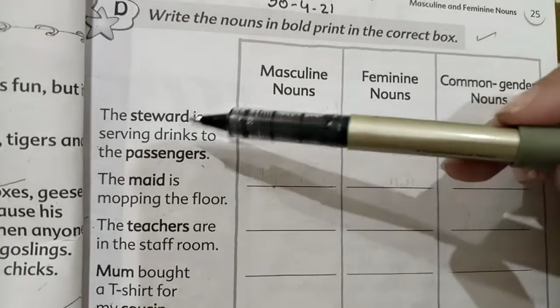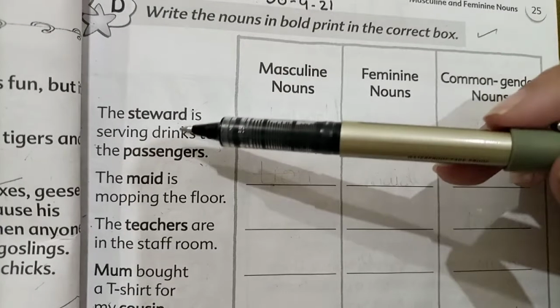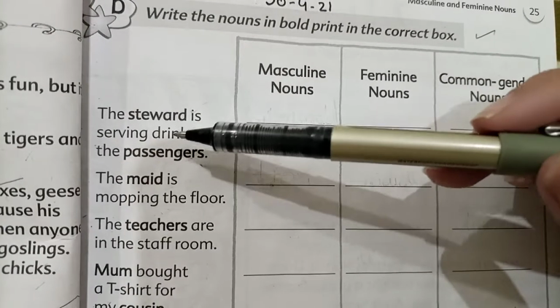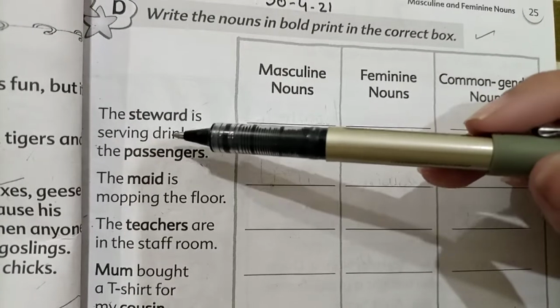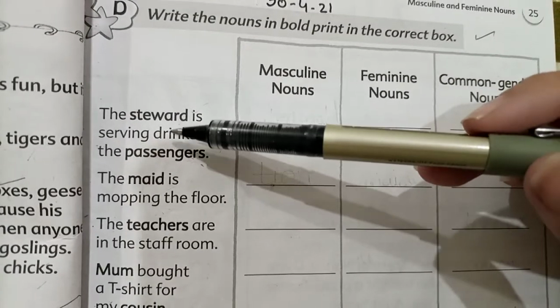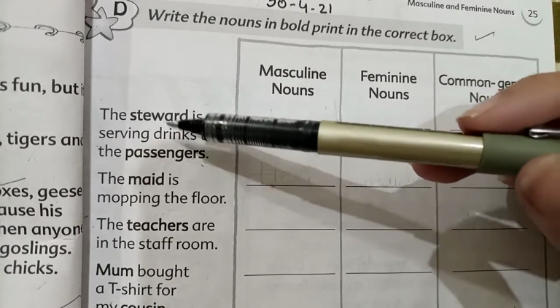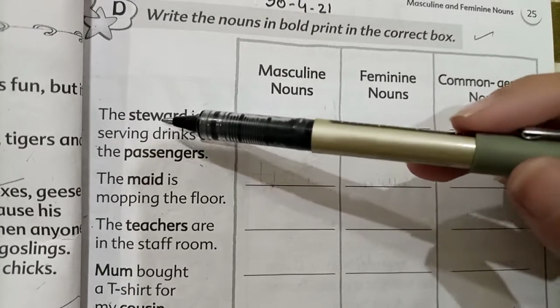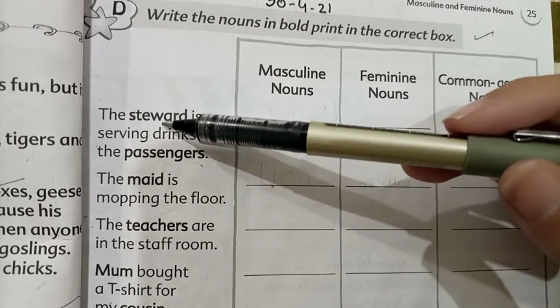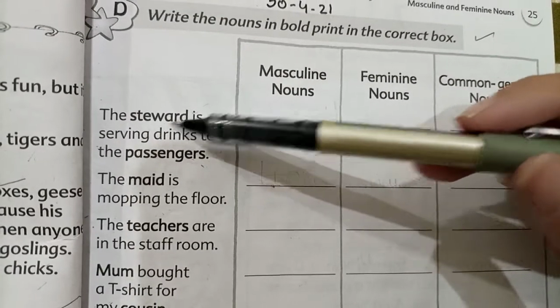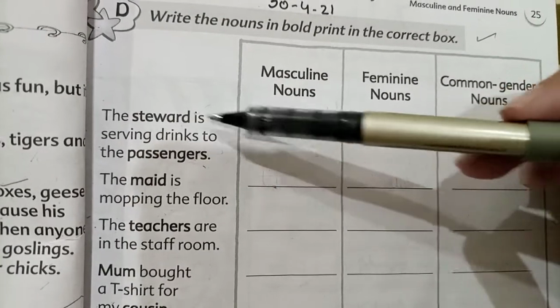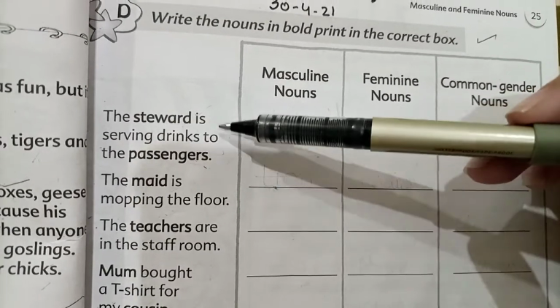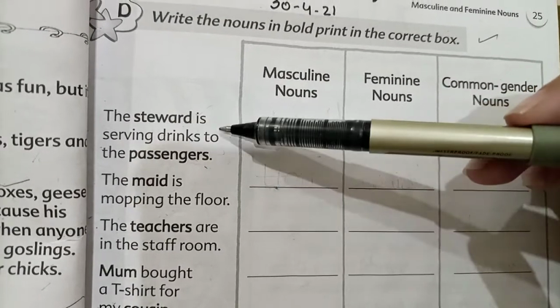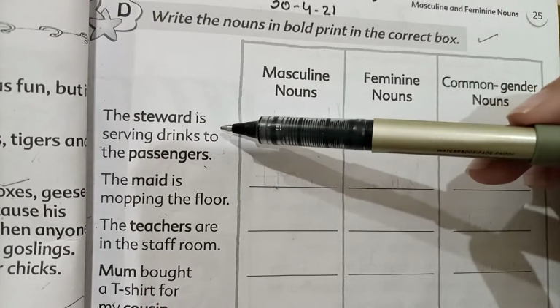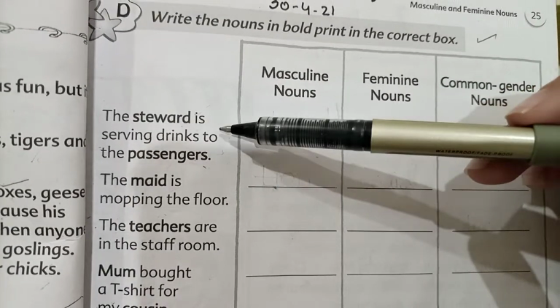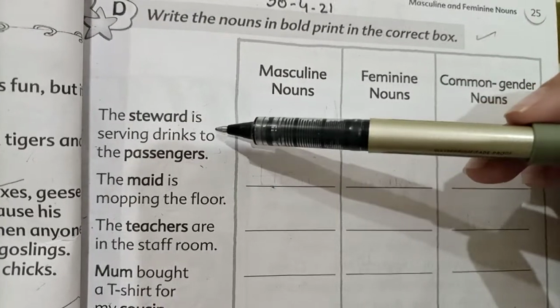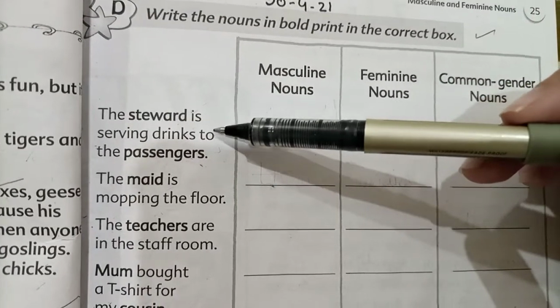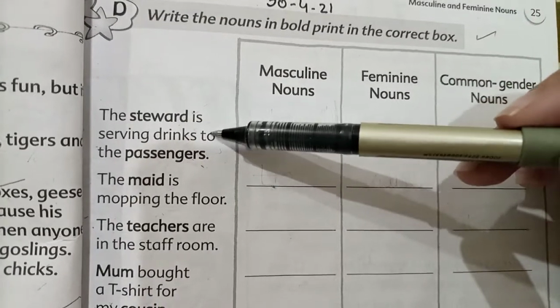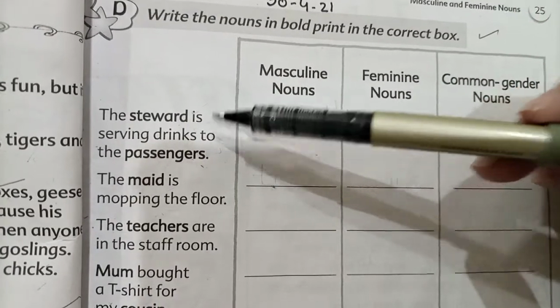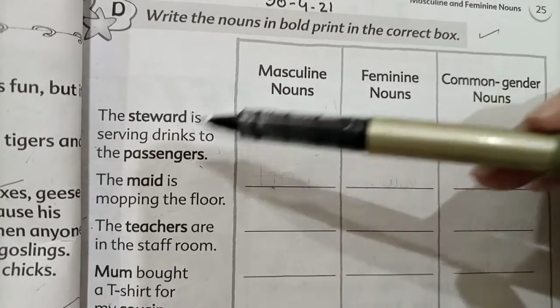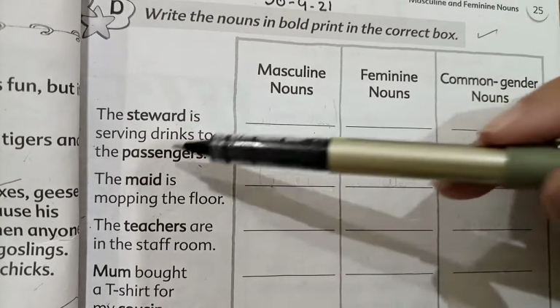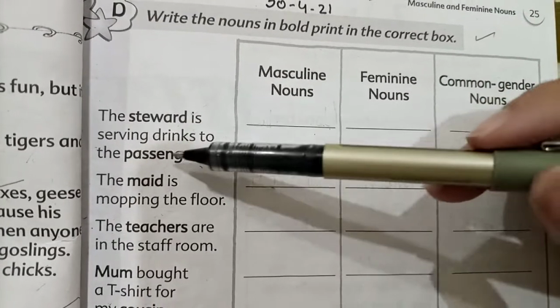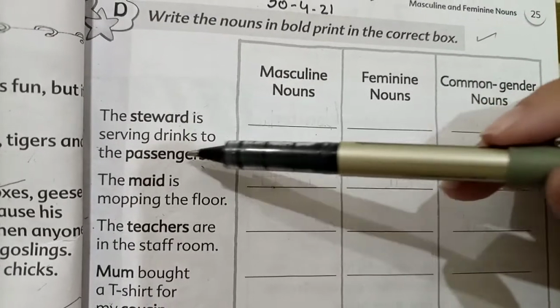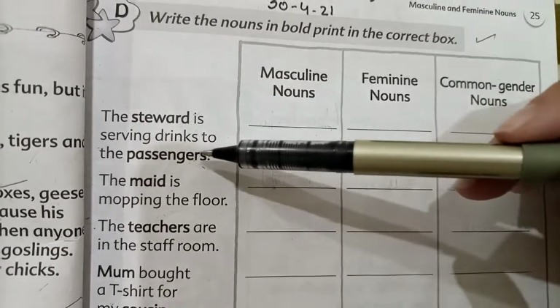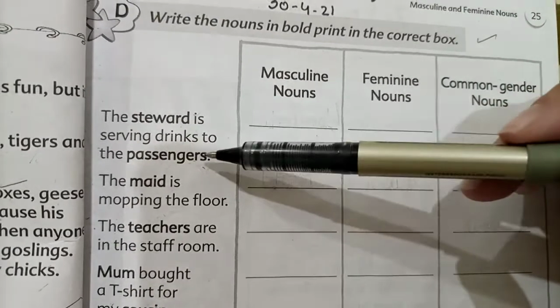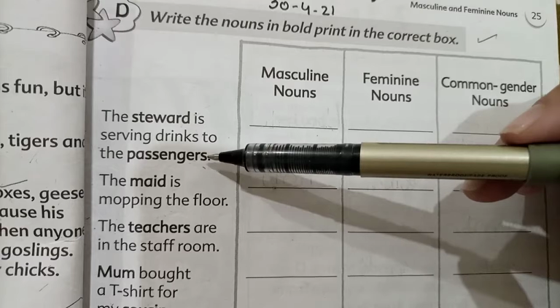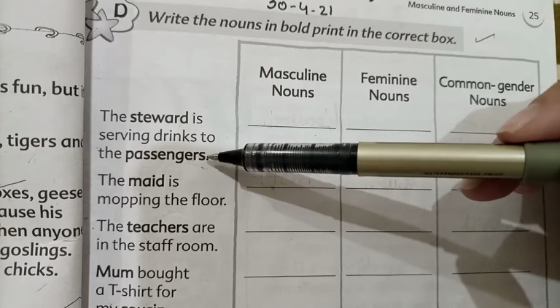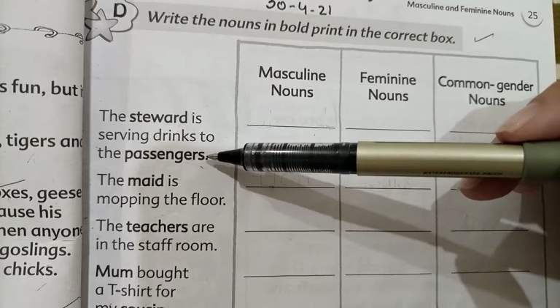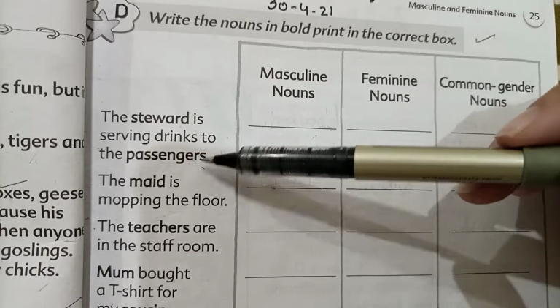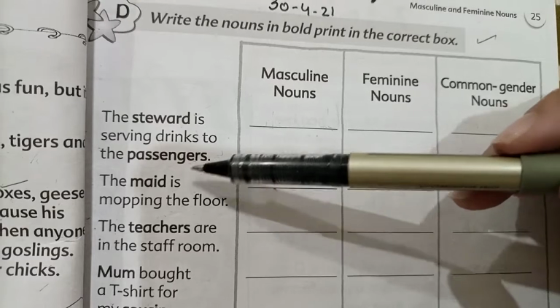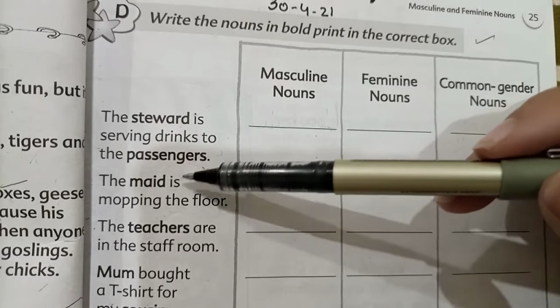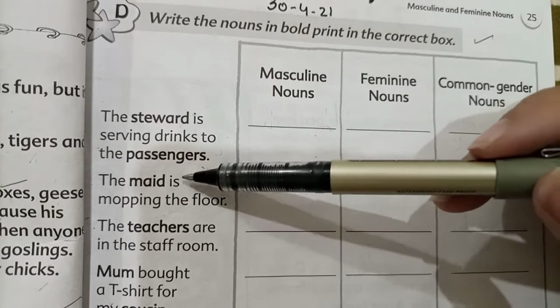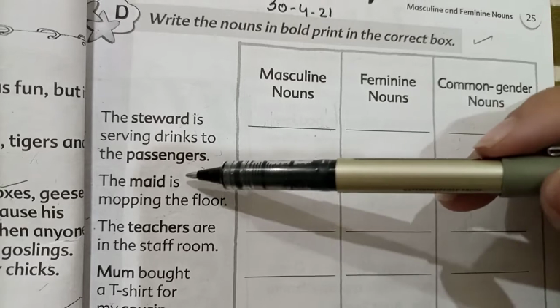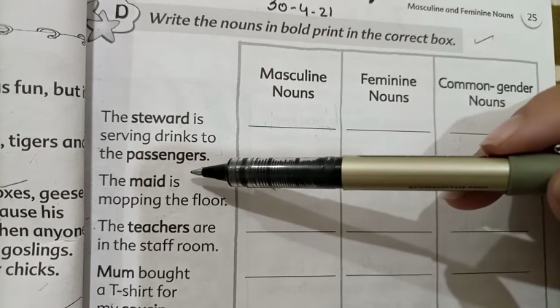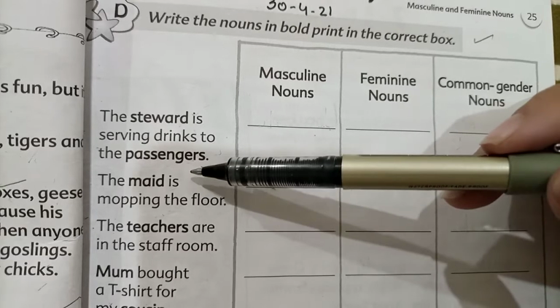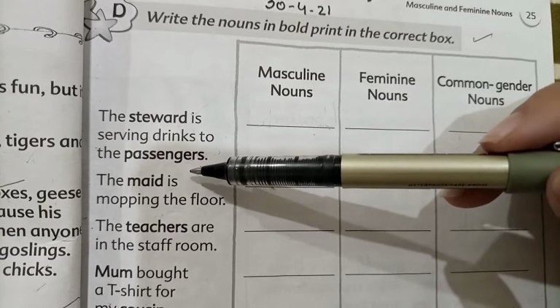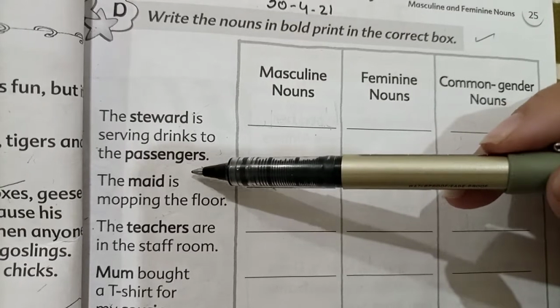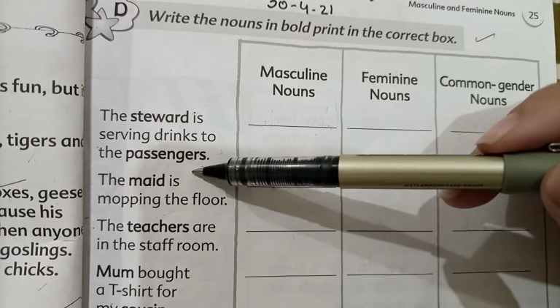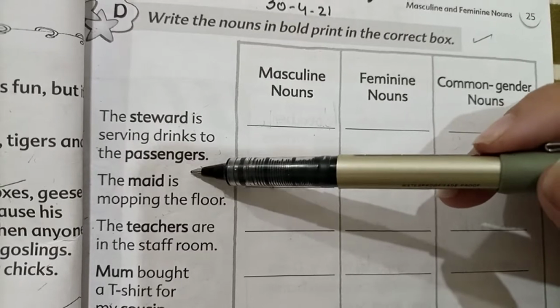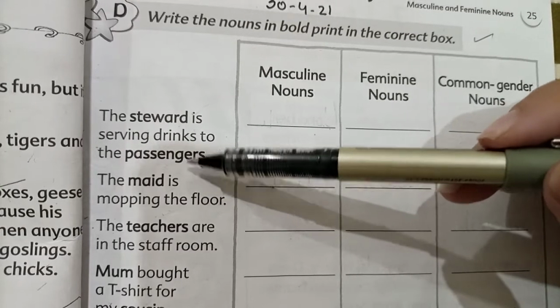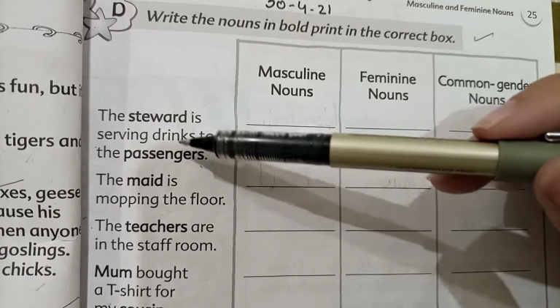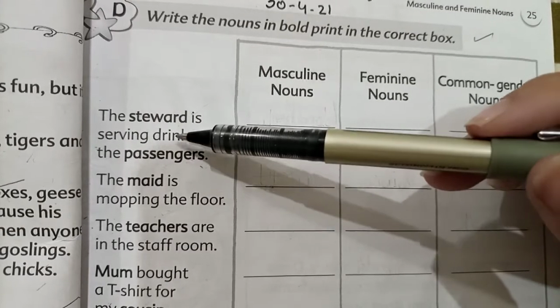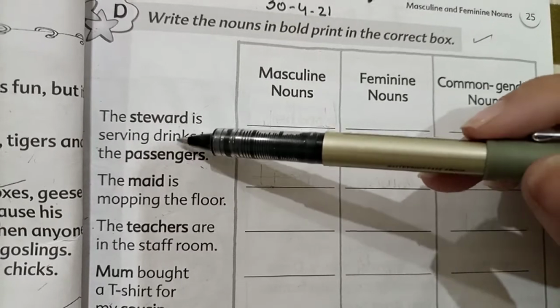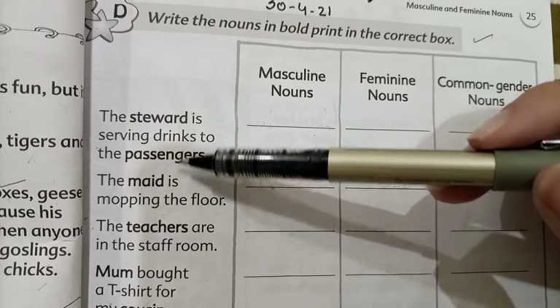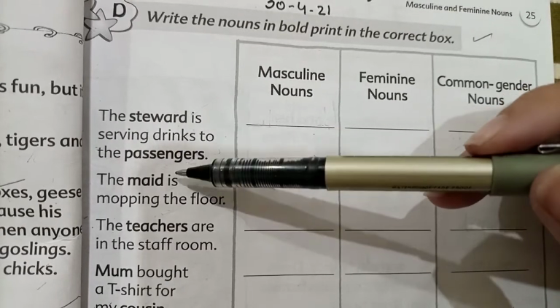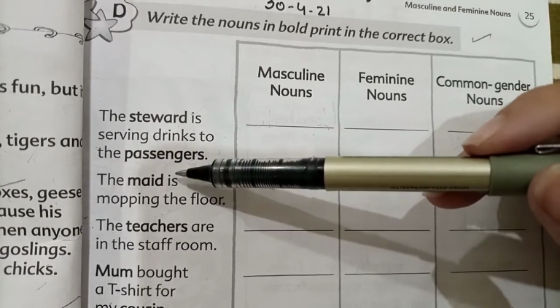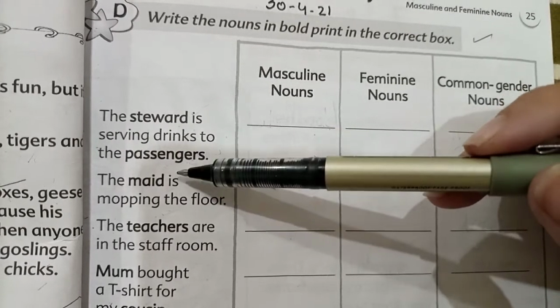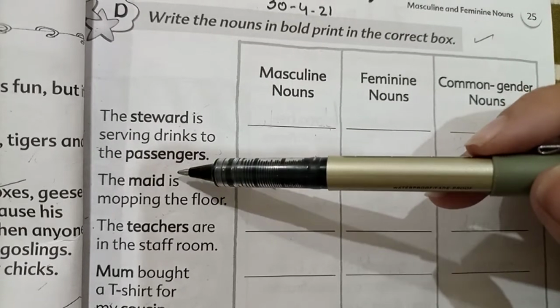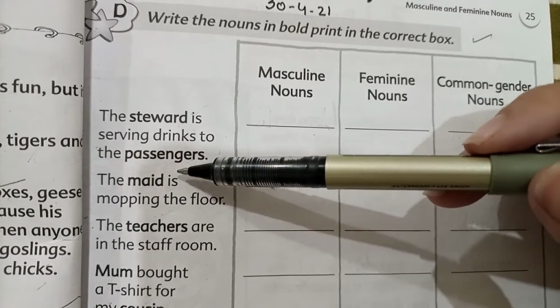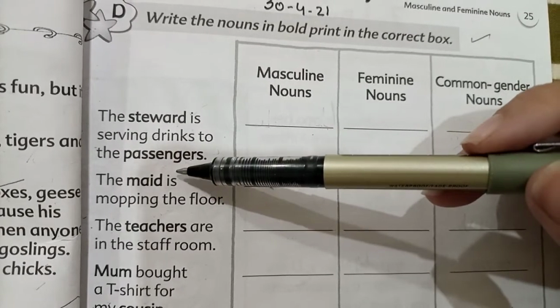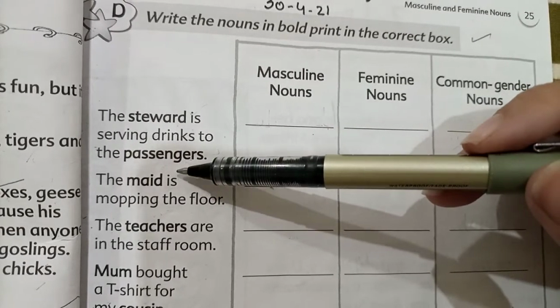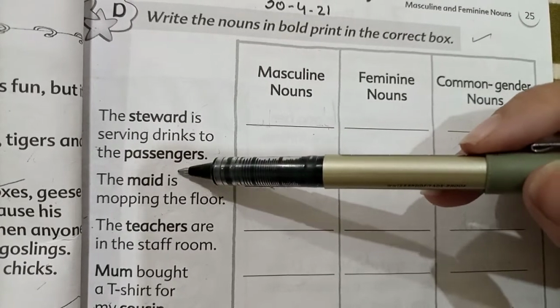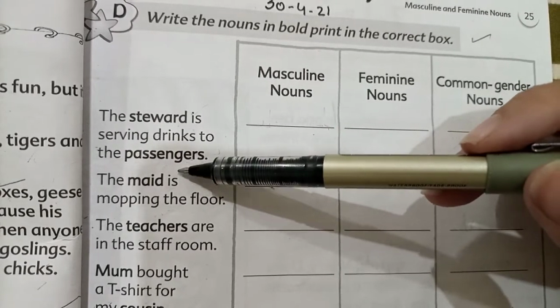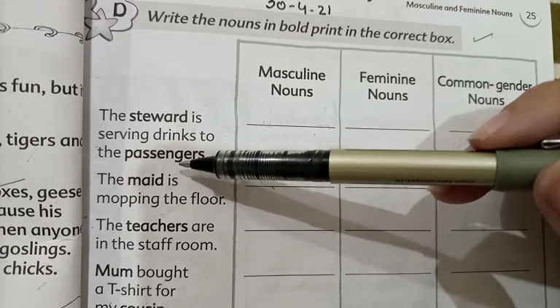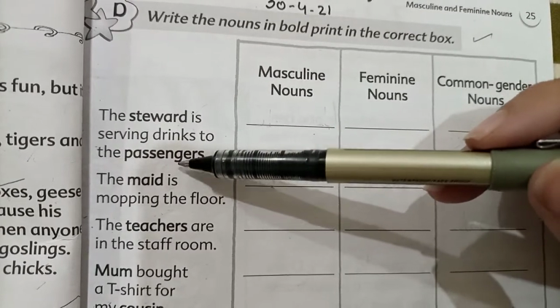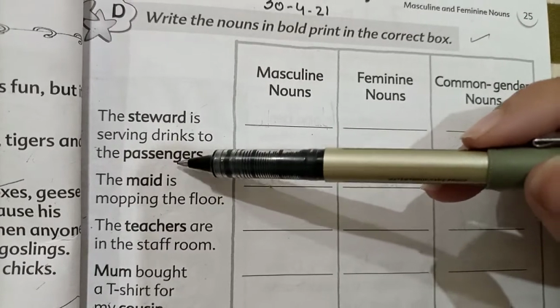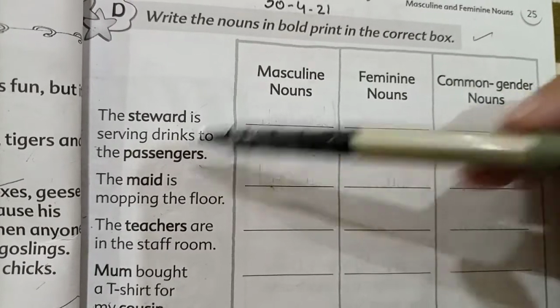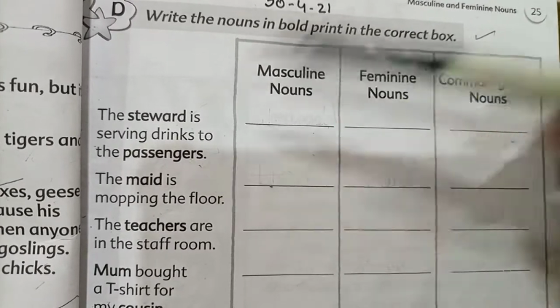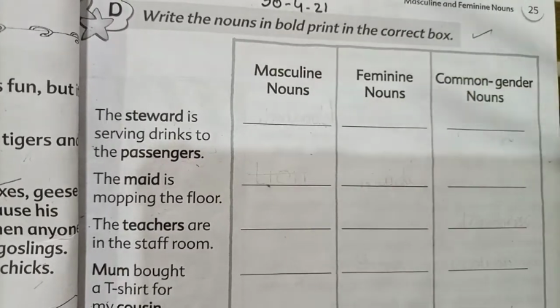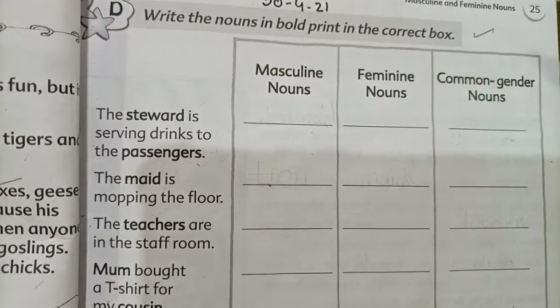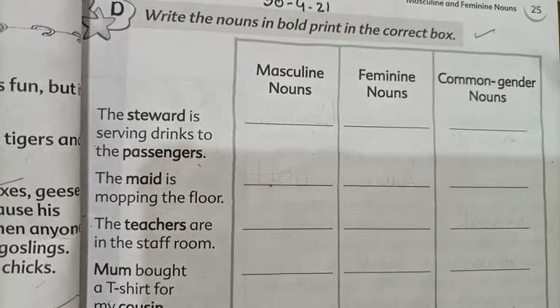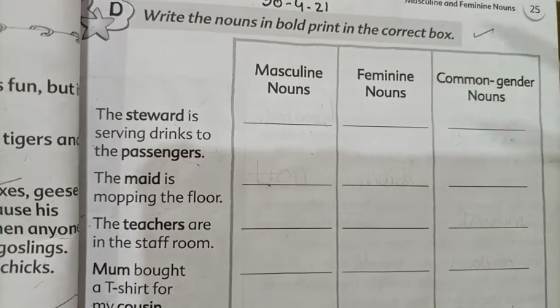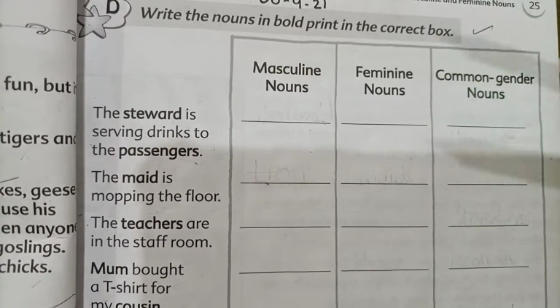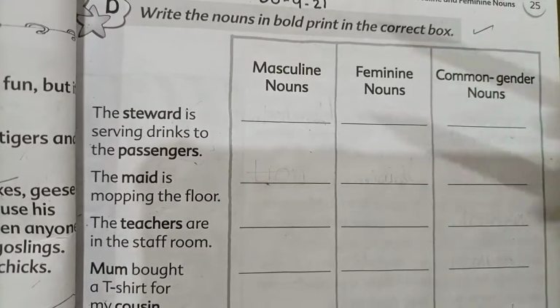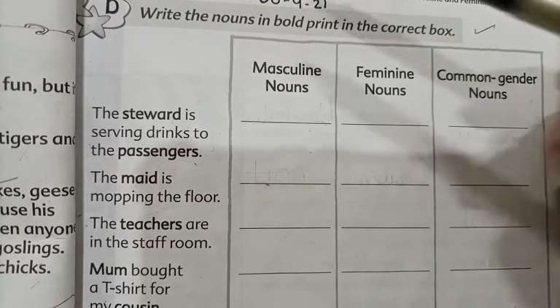First sentence — read: 'Steward serving drinks to the passengers.' Steward served the passengers.